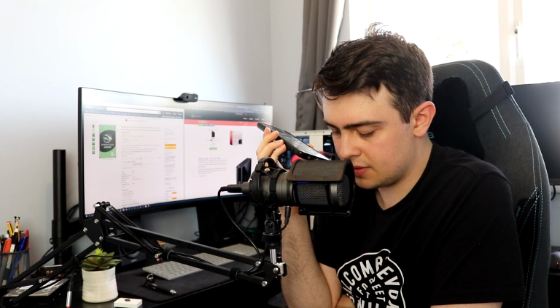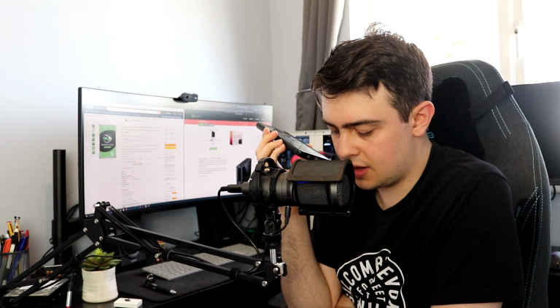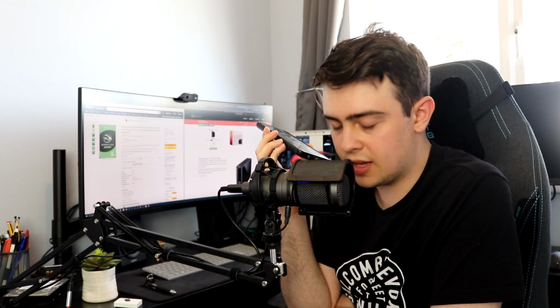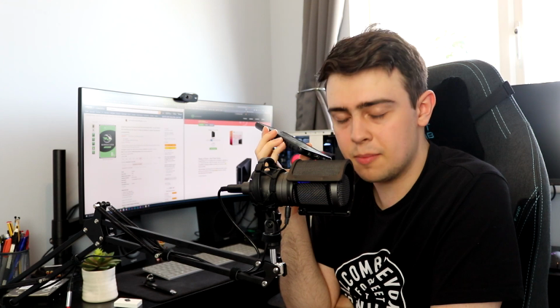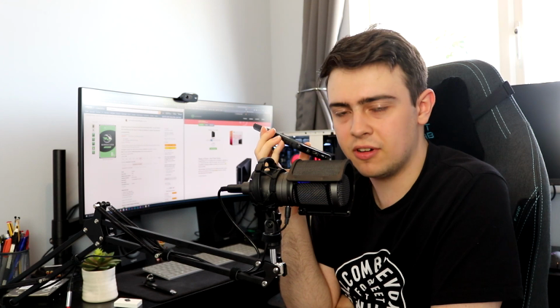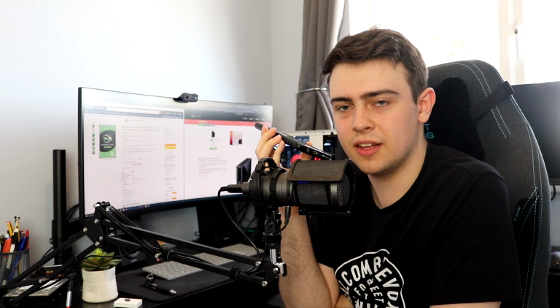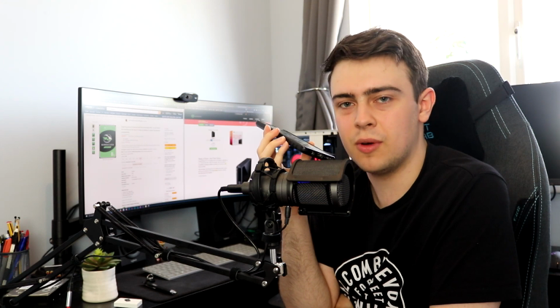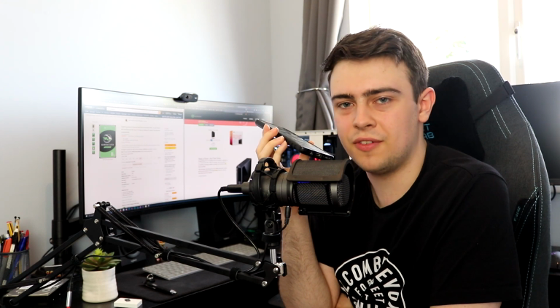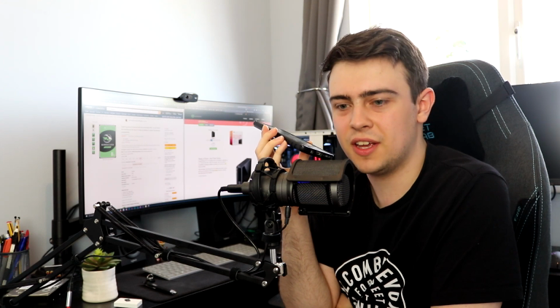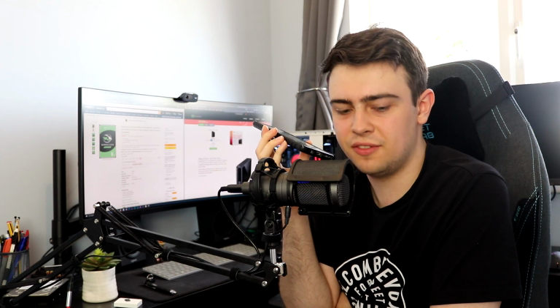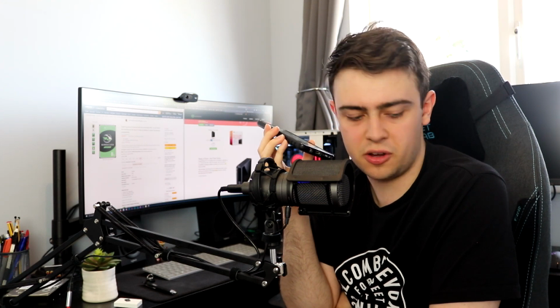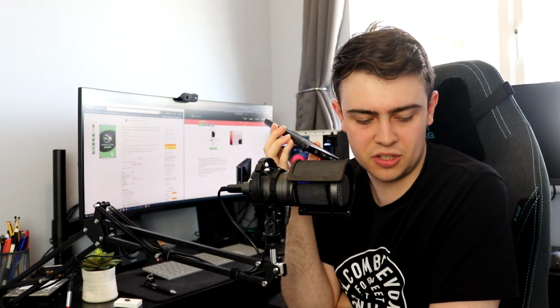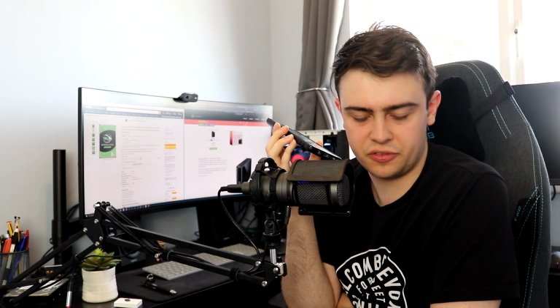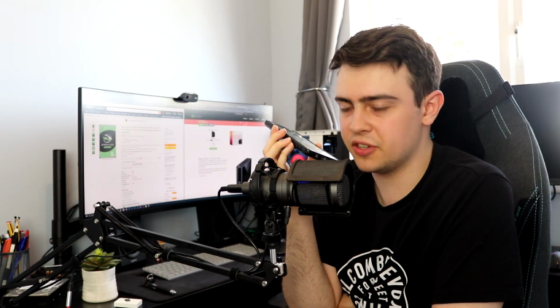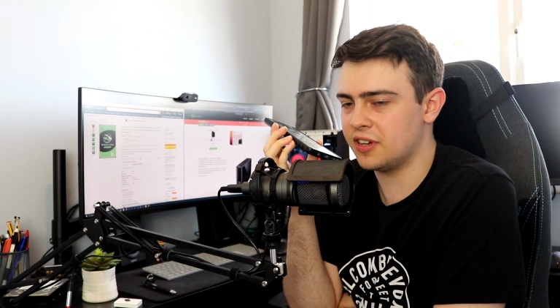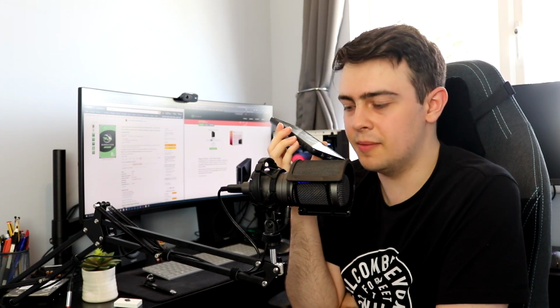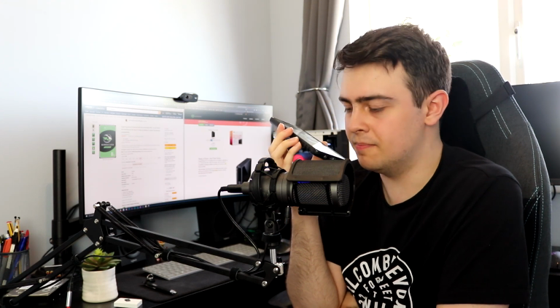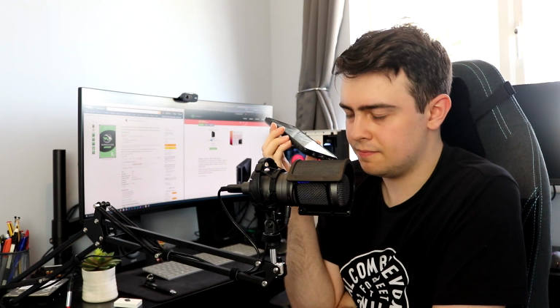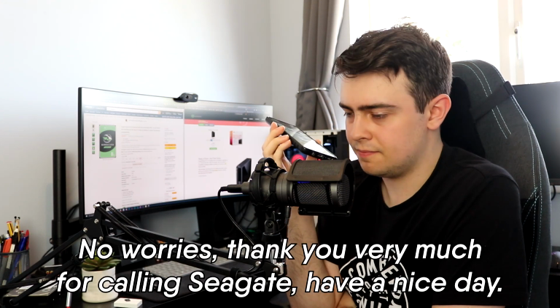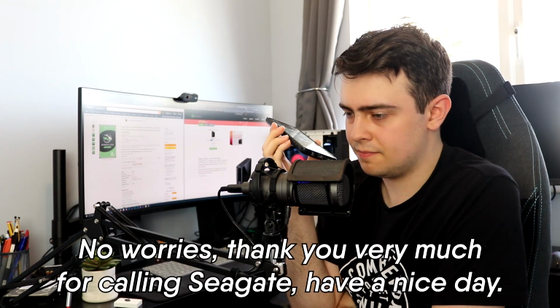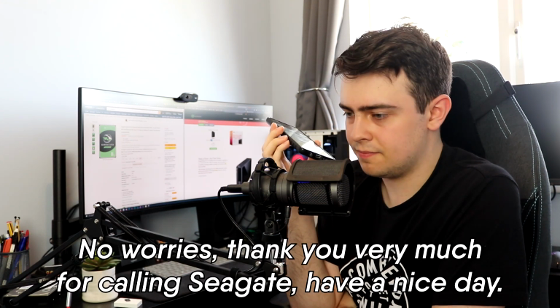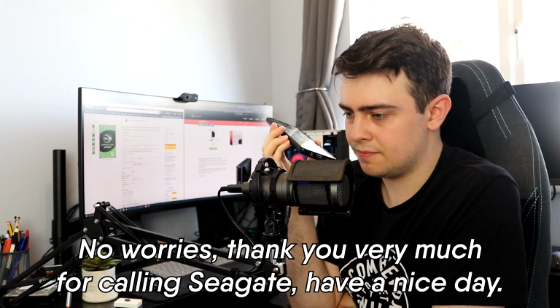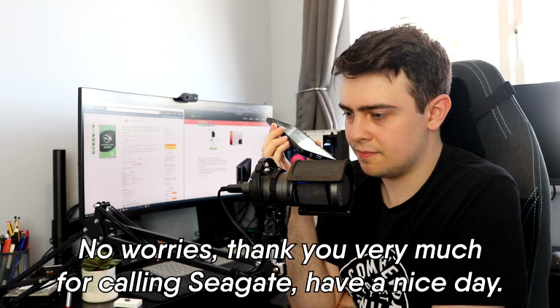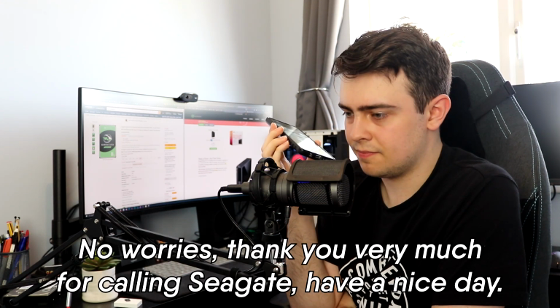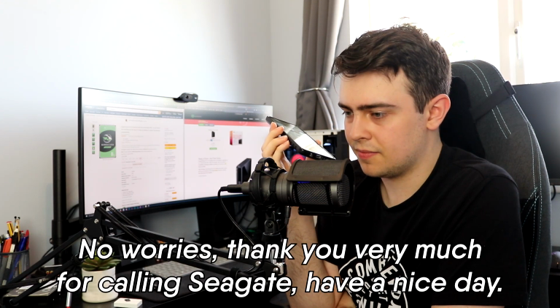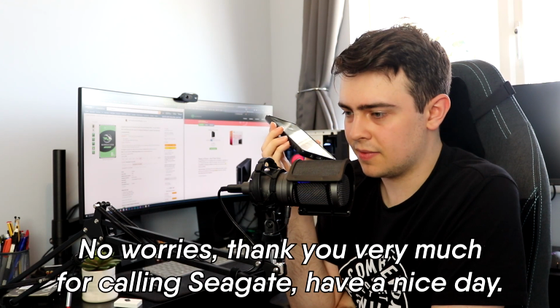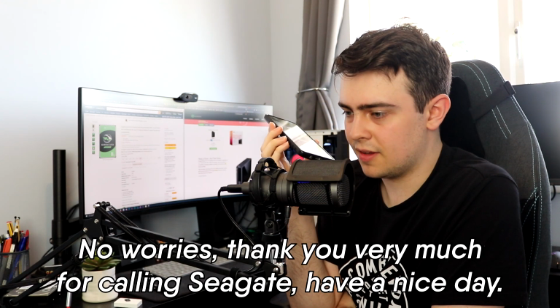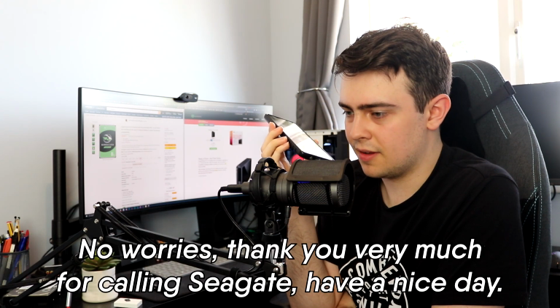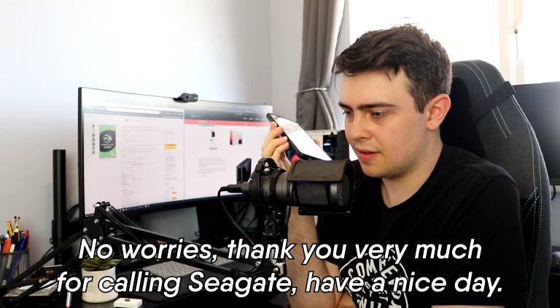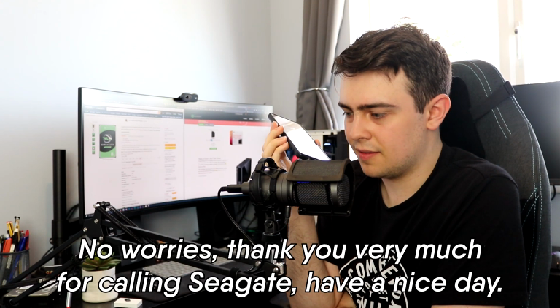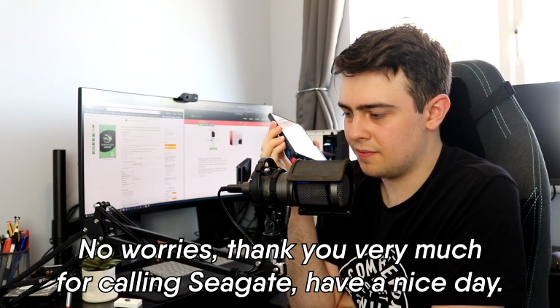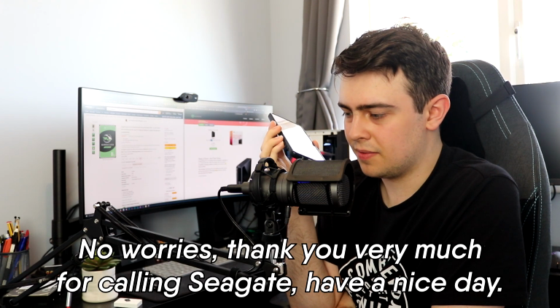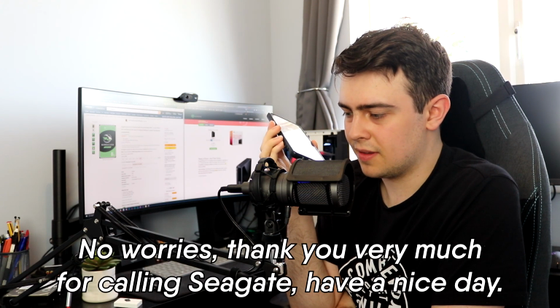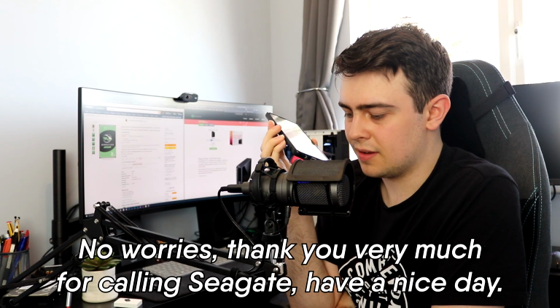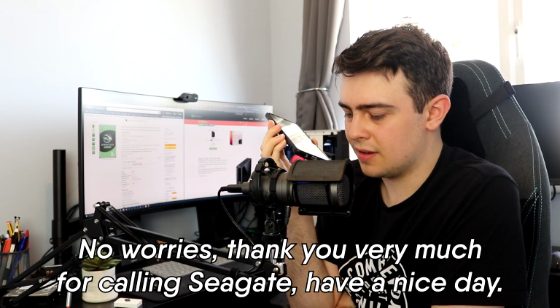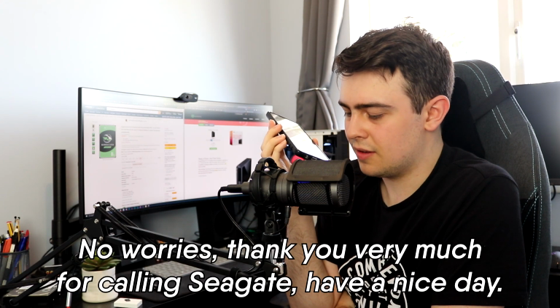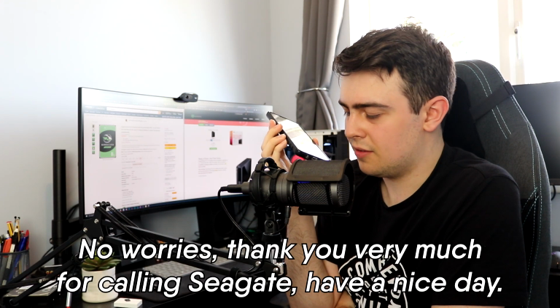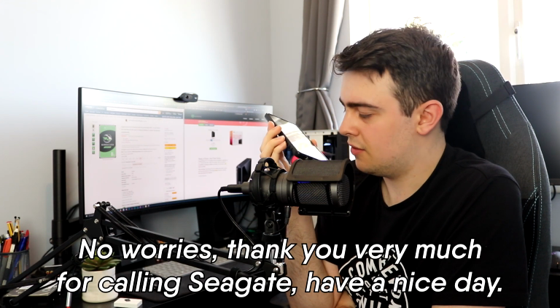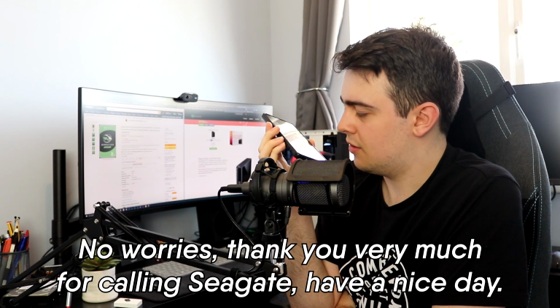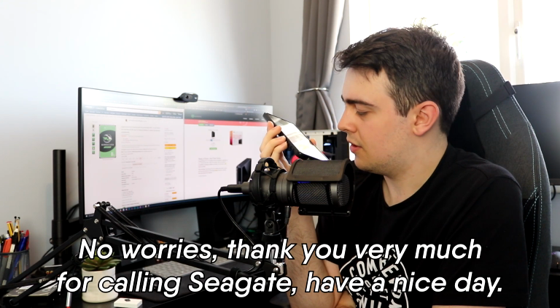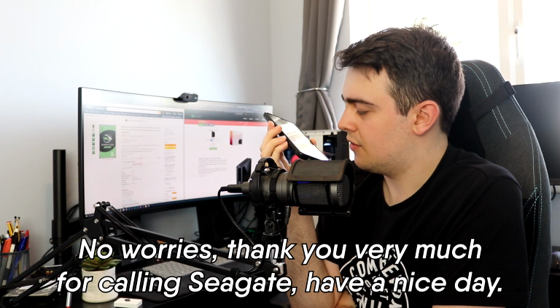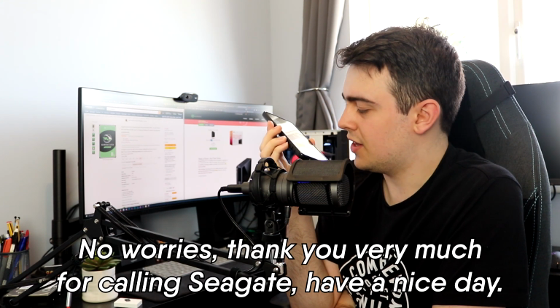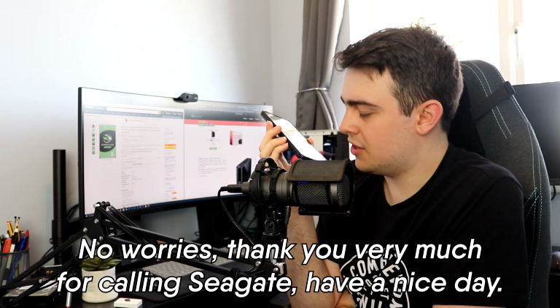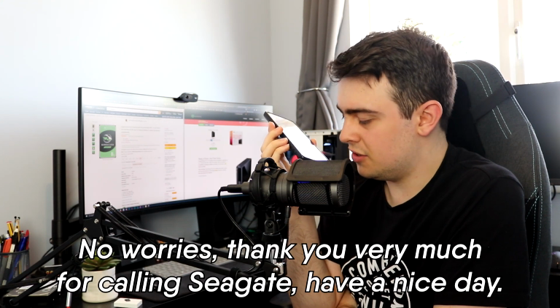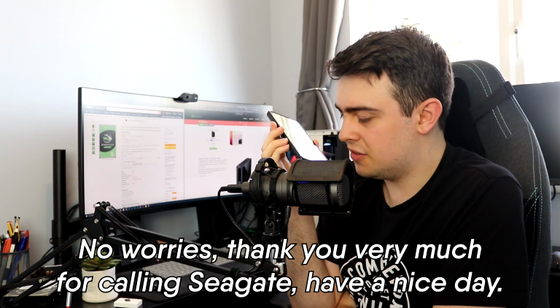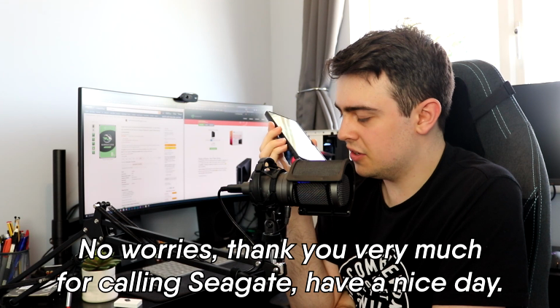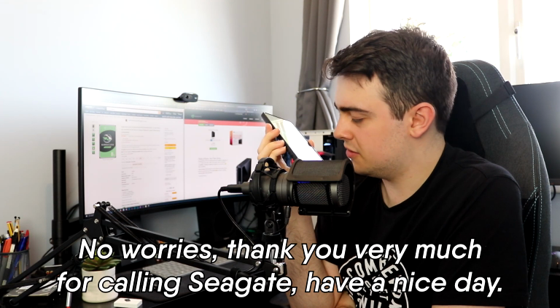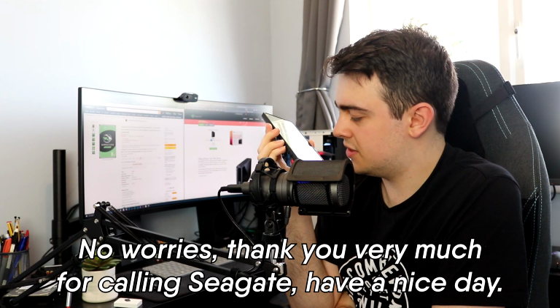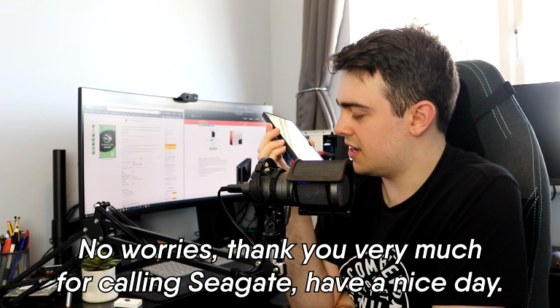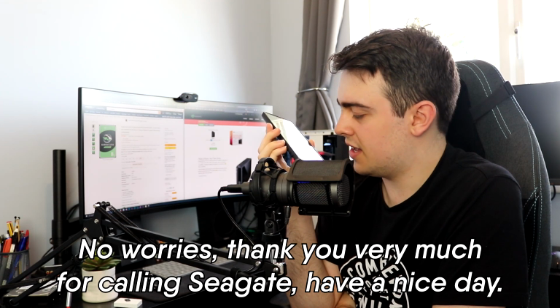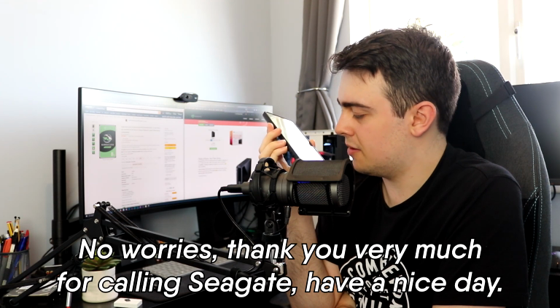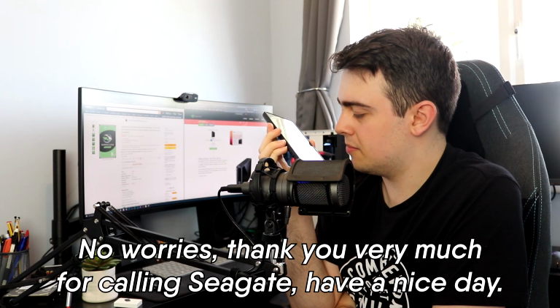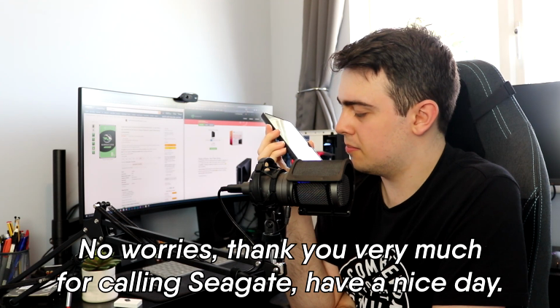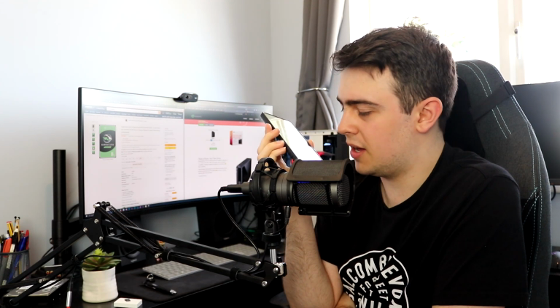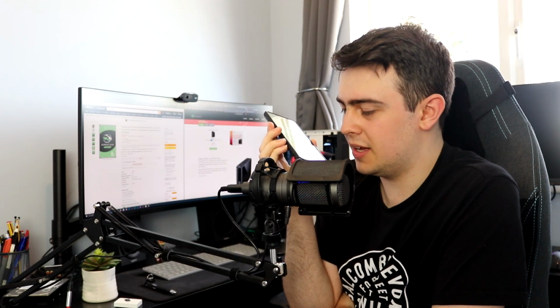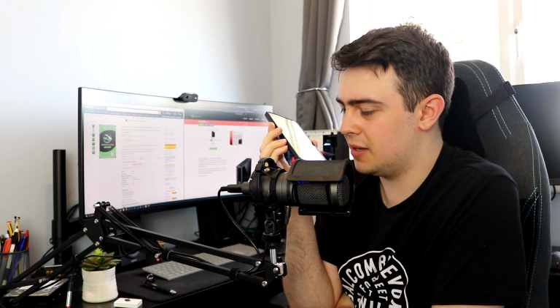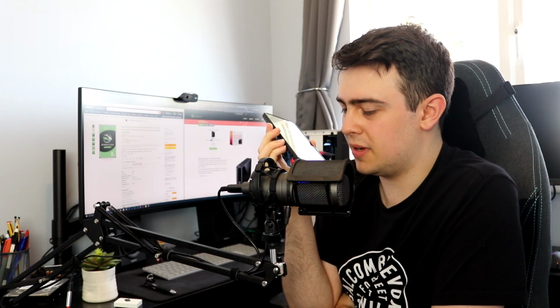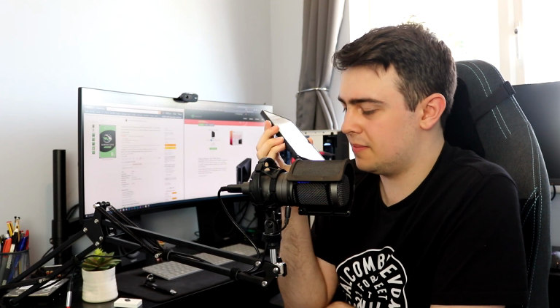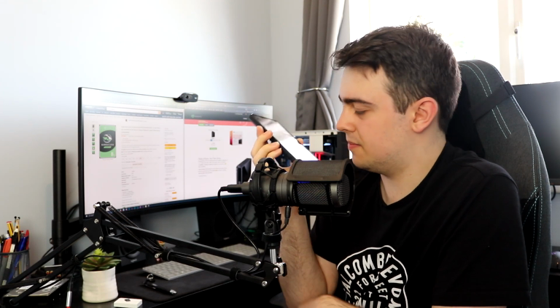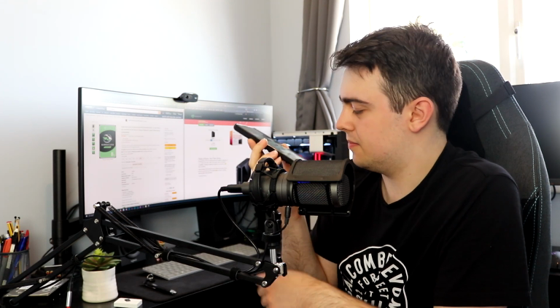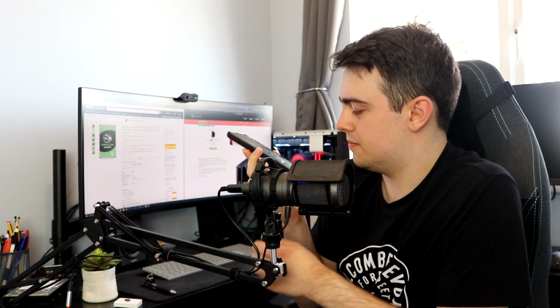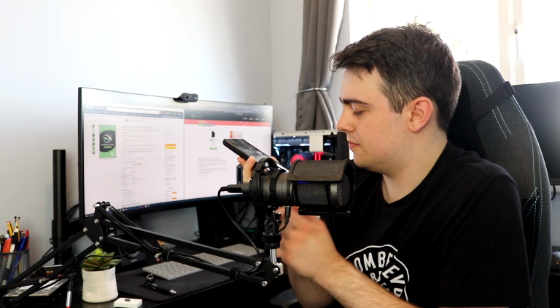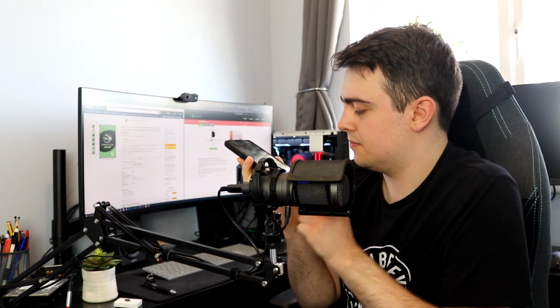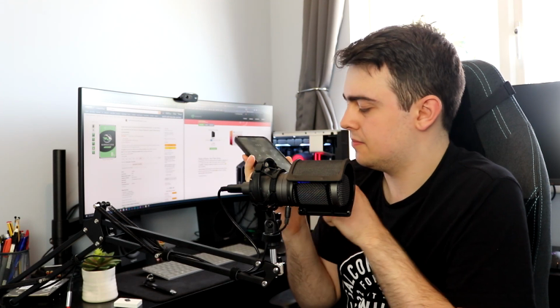Okay, brilliant. Well, thank you very much for your time. No worries. Thank you very much for calling. Have a nice day. Thank you. You too. Take care. Bye. Bye. Bye.